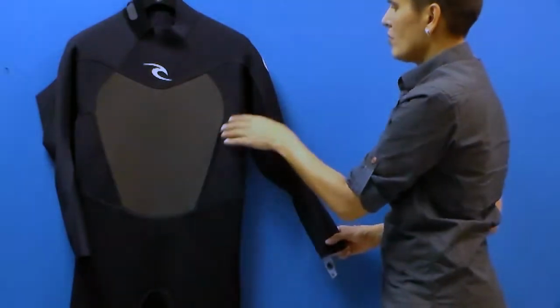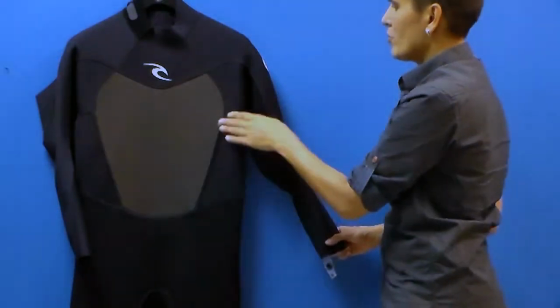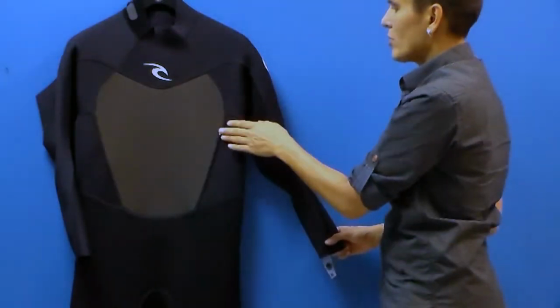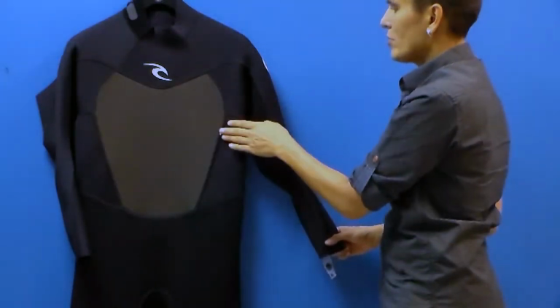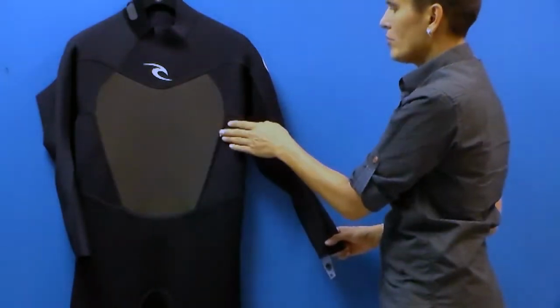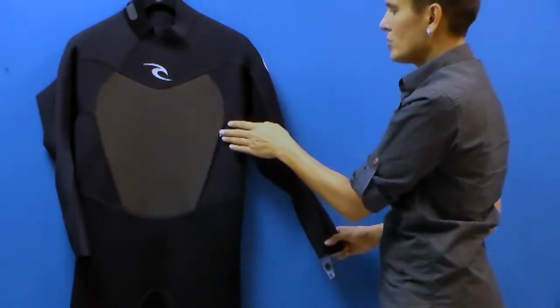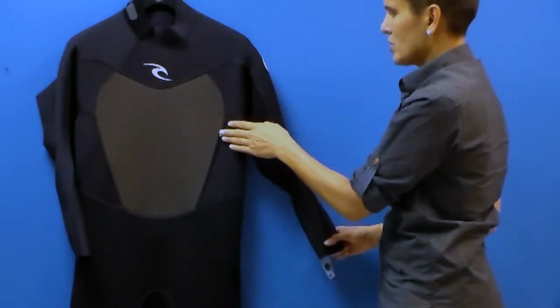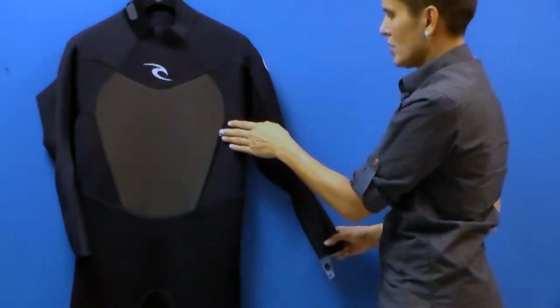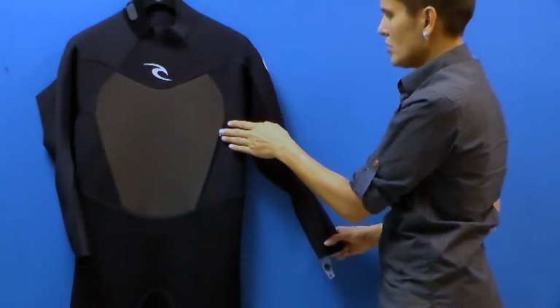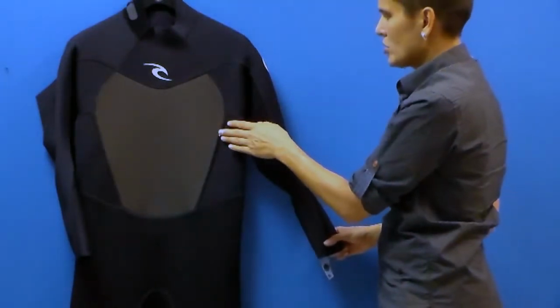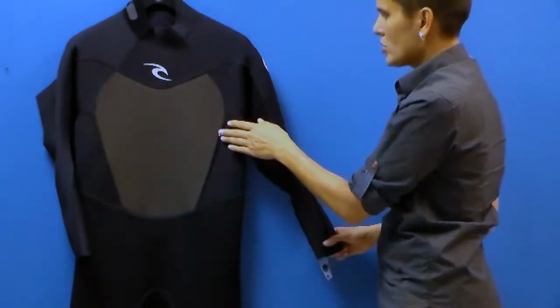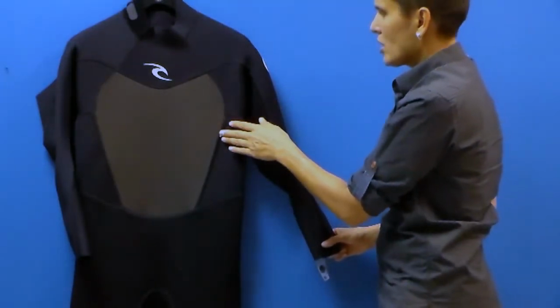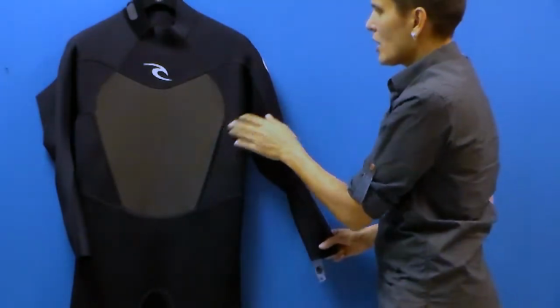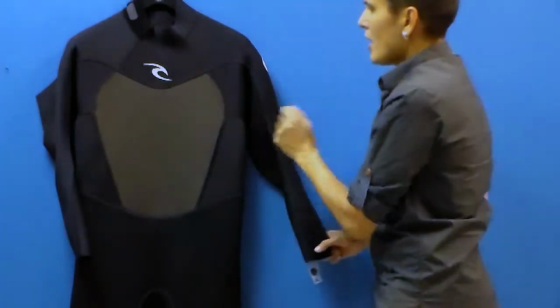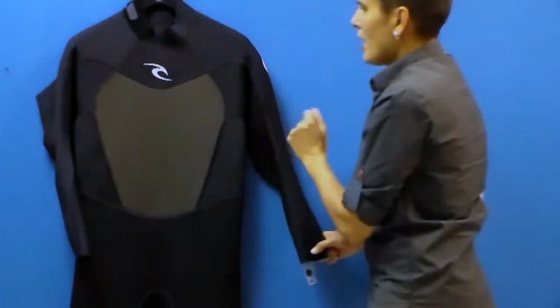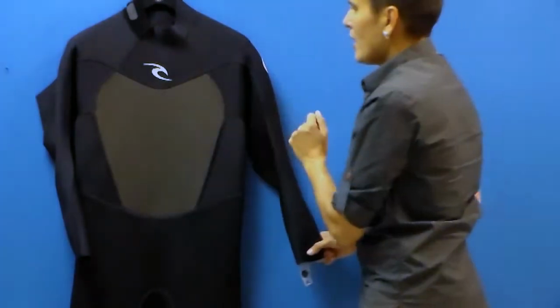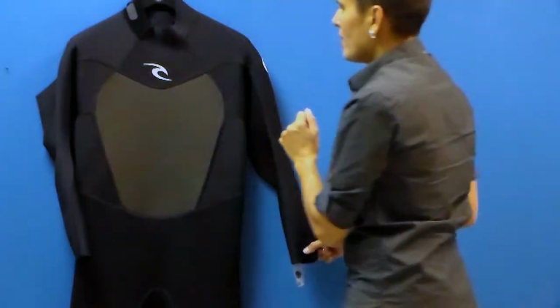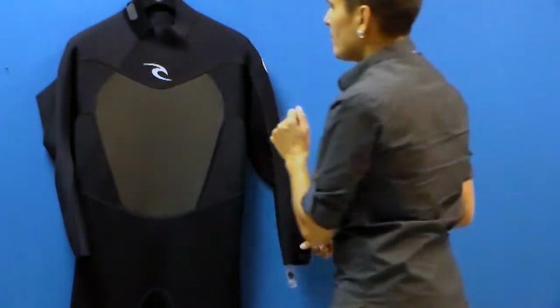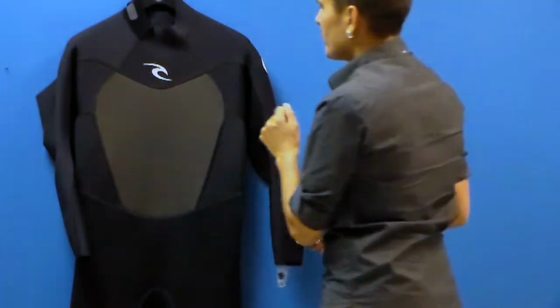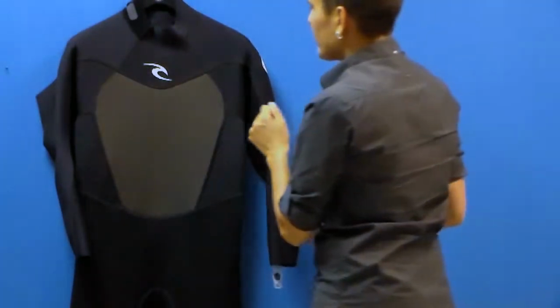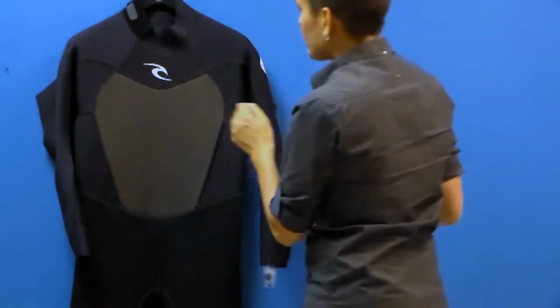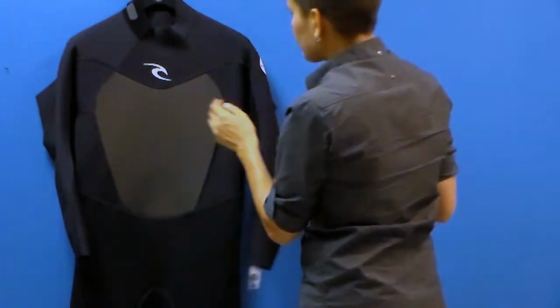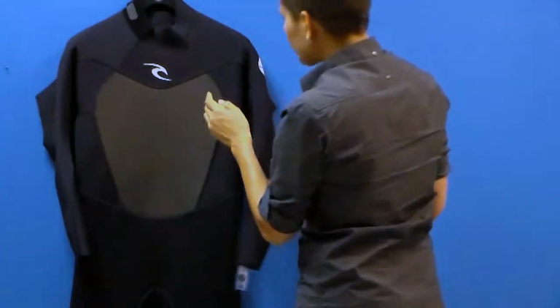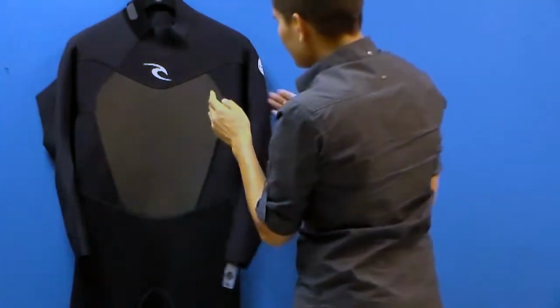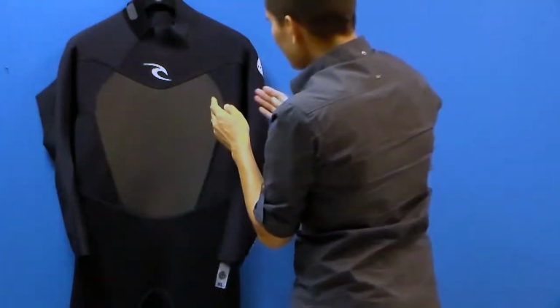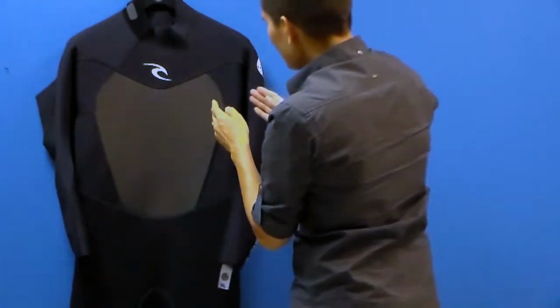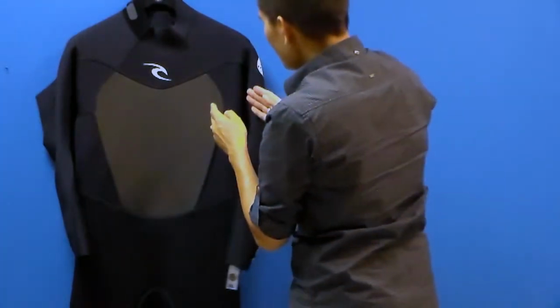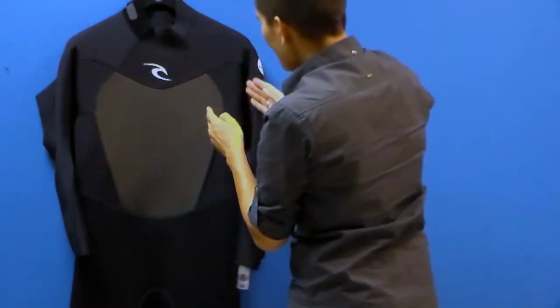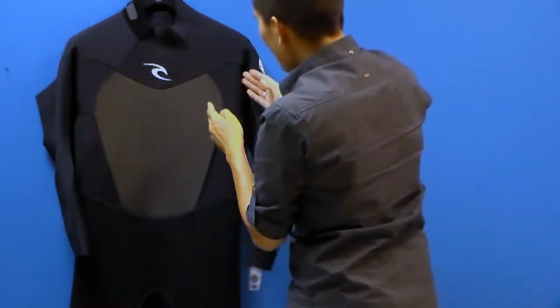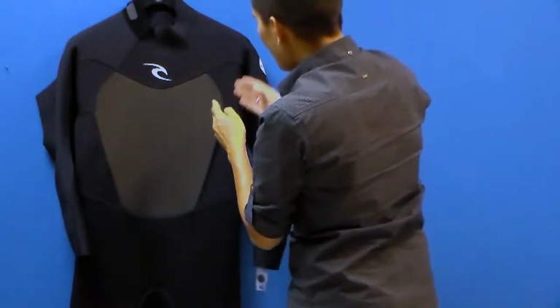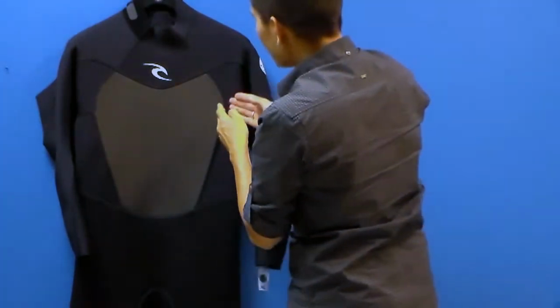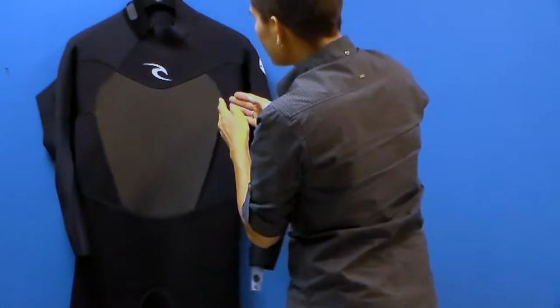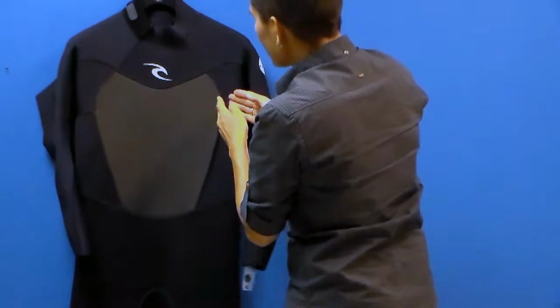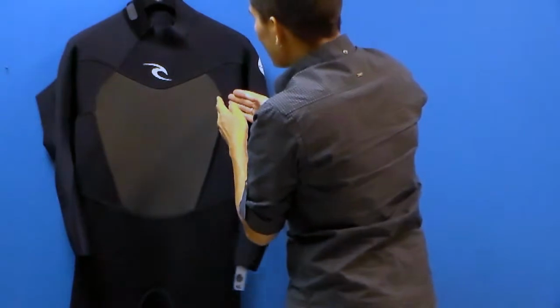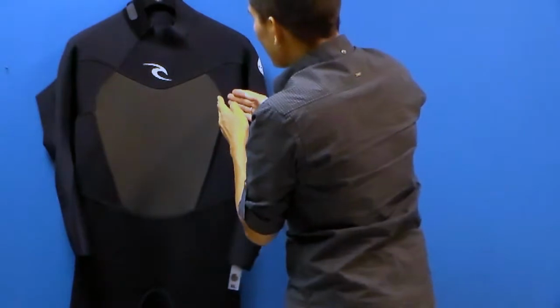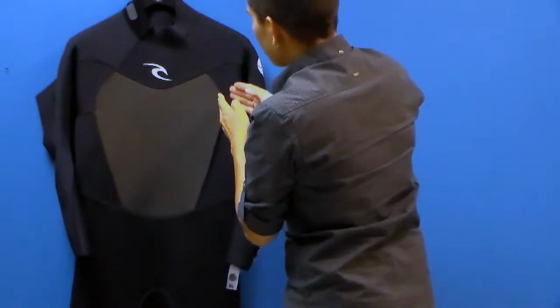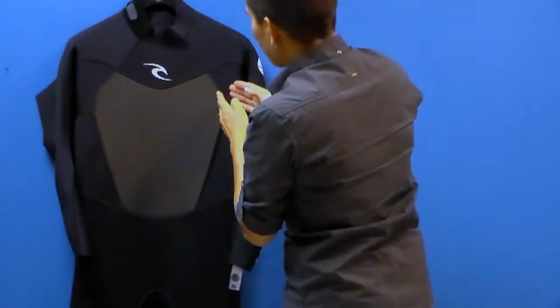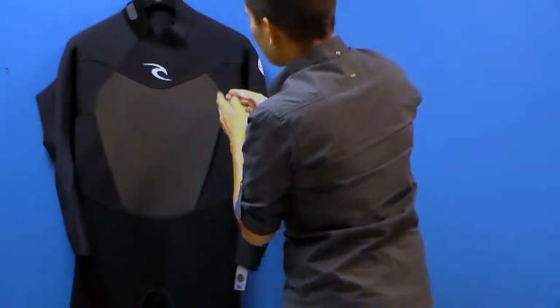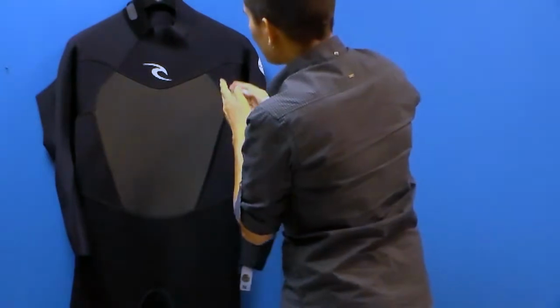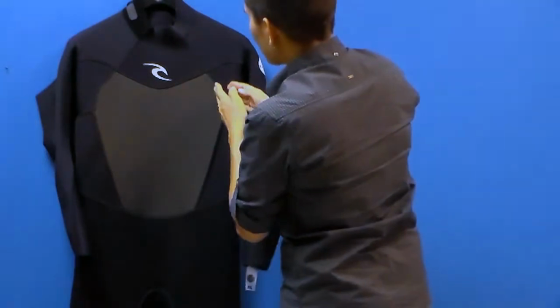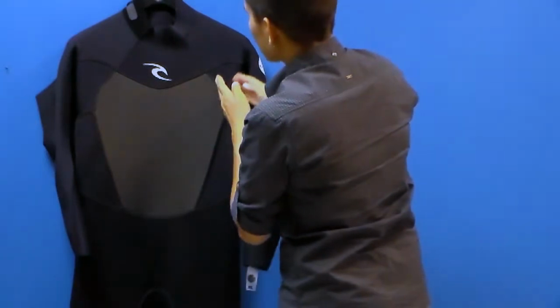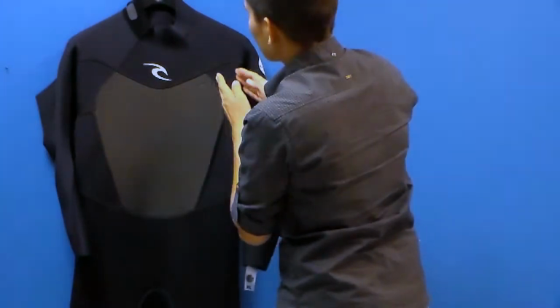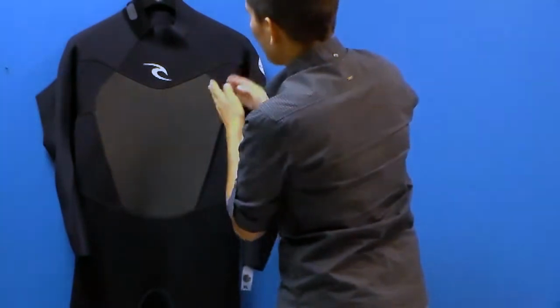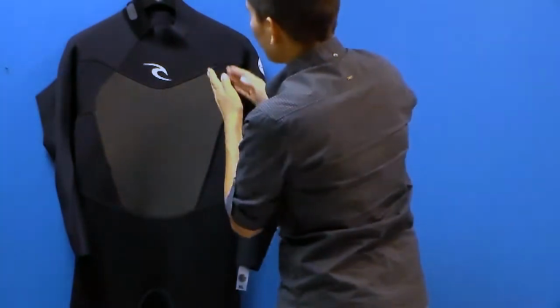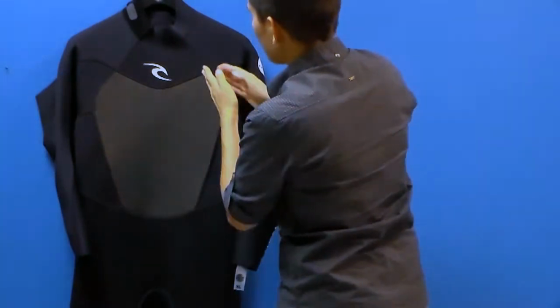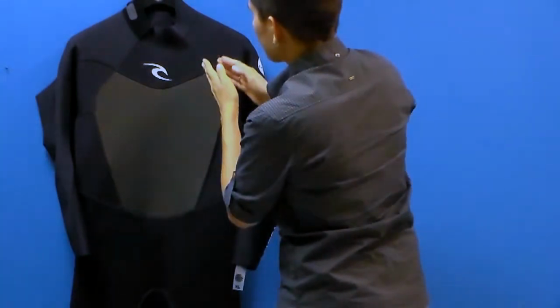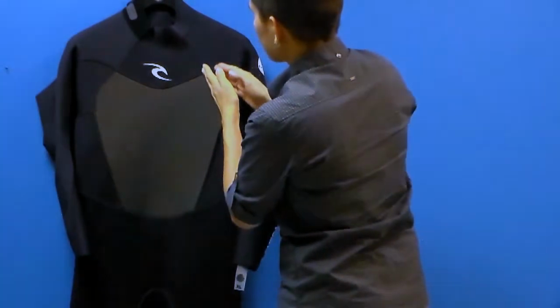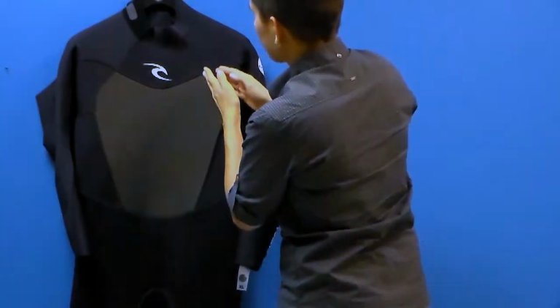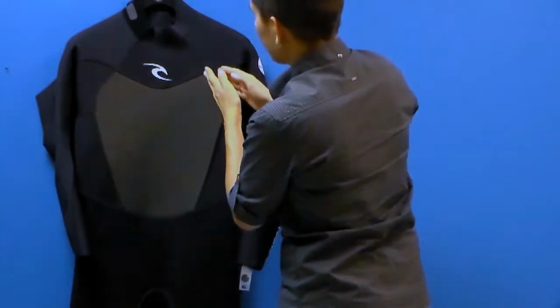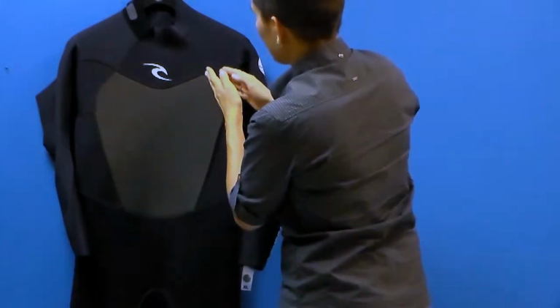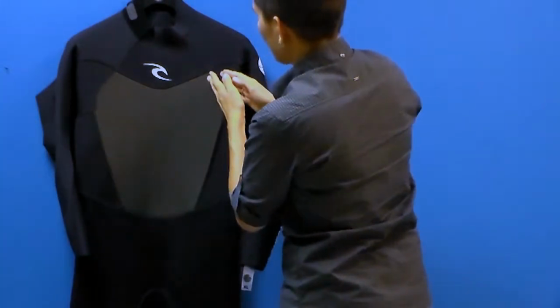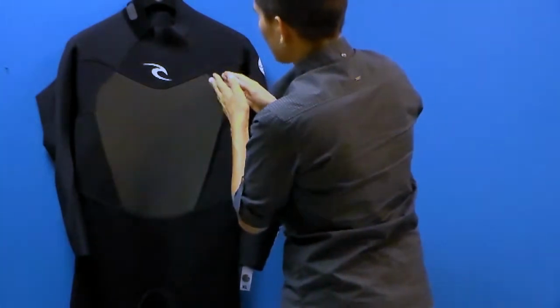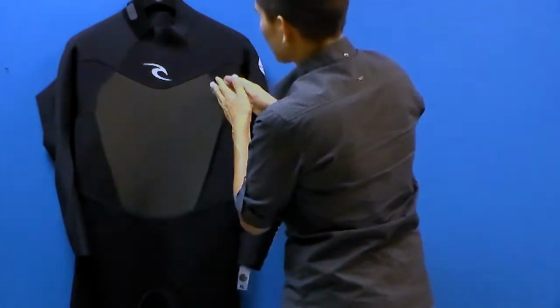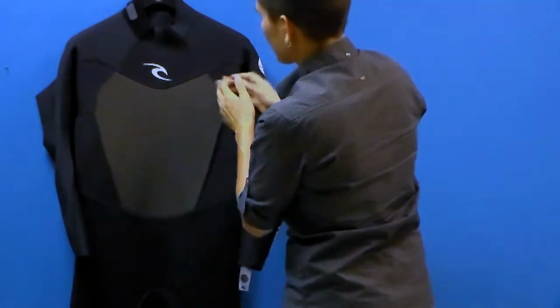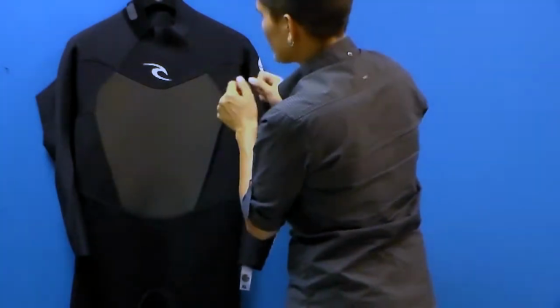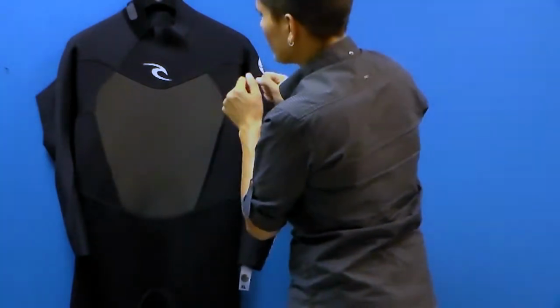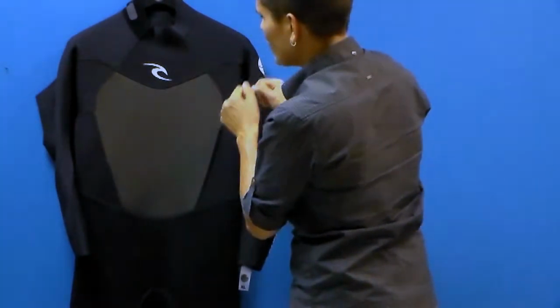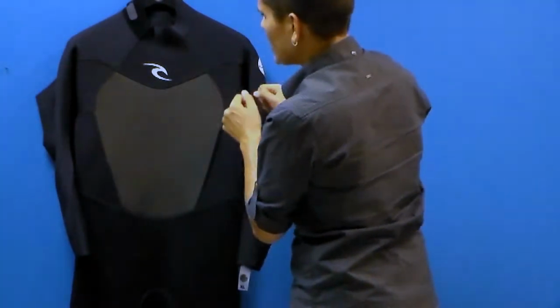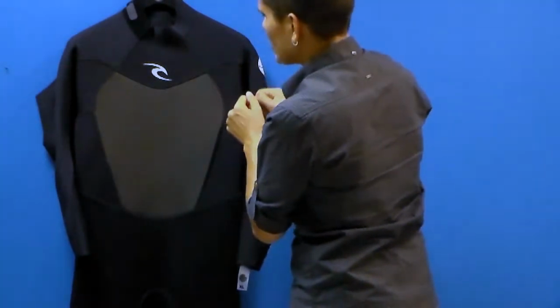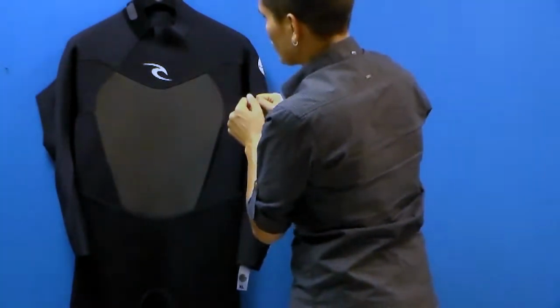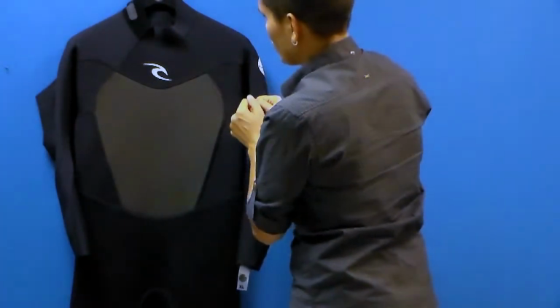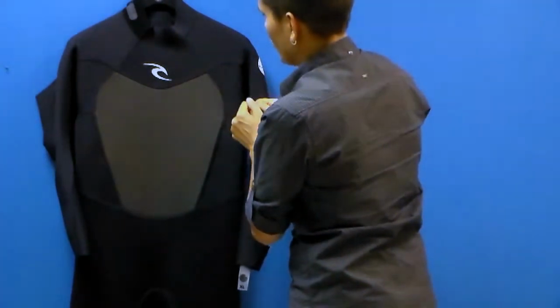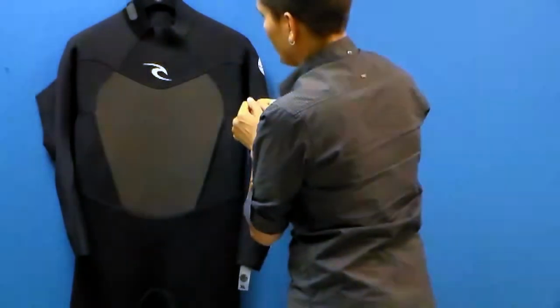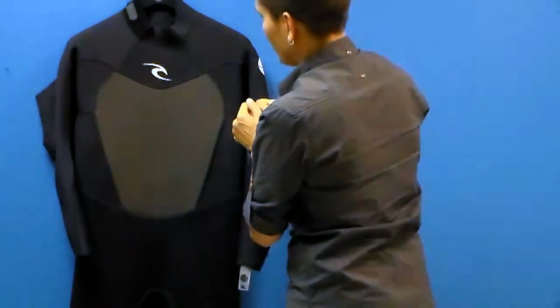What you'll see in the stitching here is a flat lock stitch. This is a breathable stitch and it penetrates both pieces of neoprene, so it's really durable.